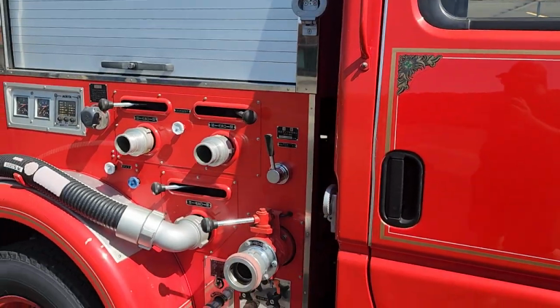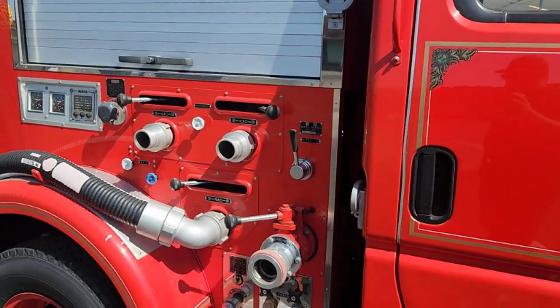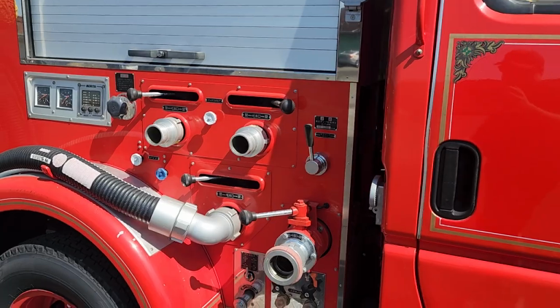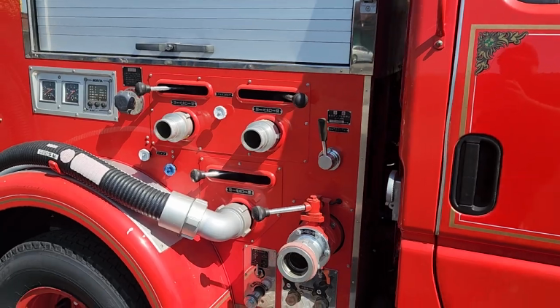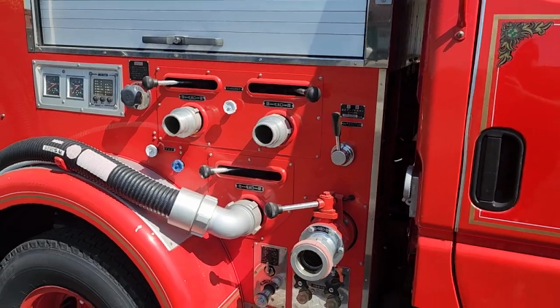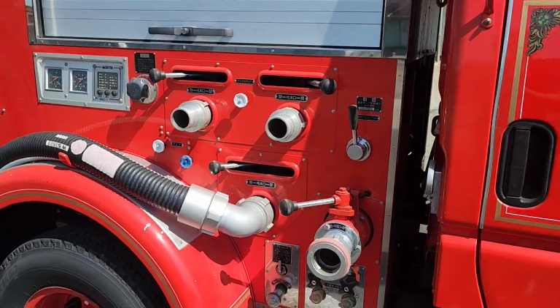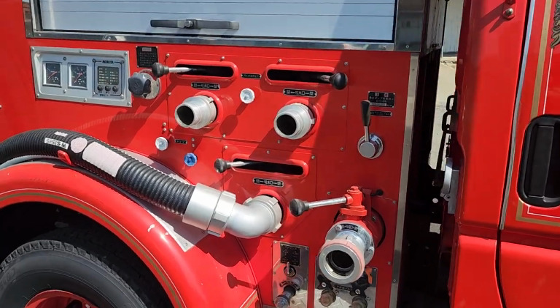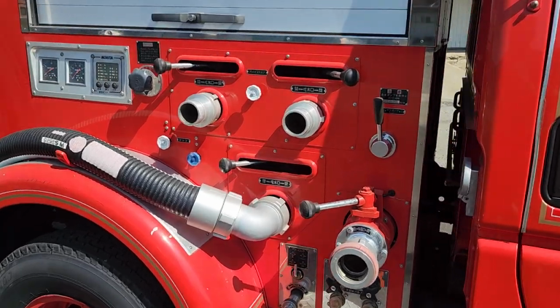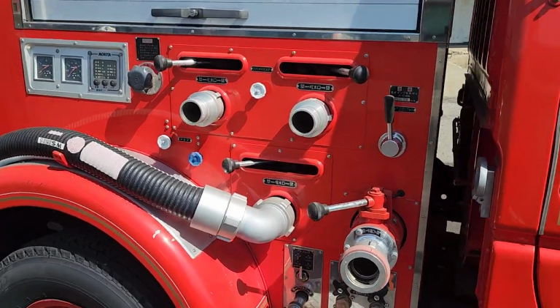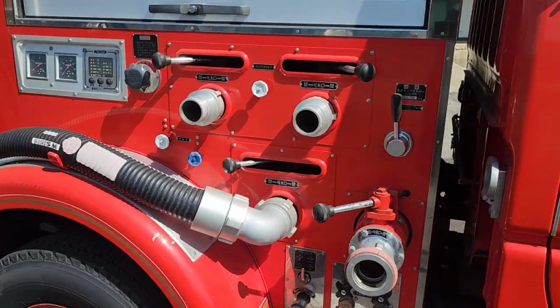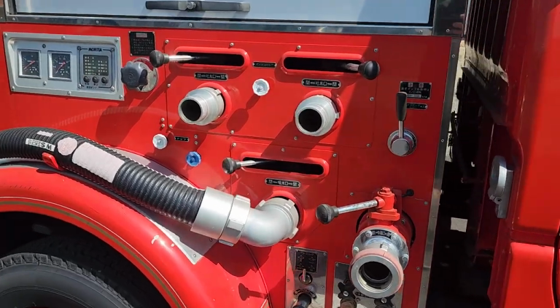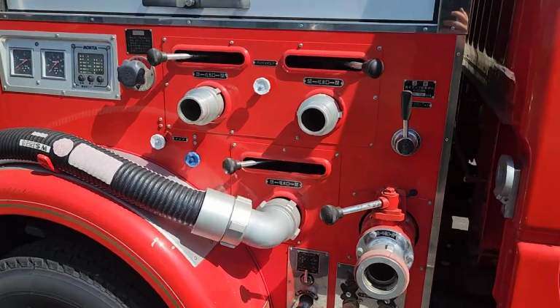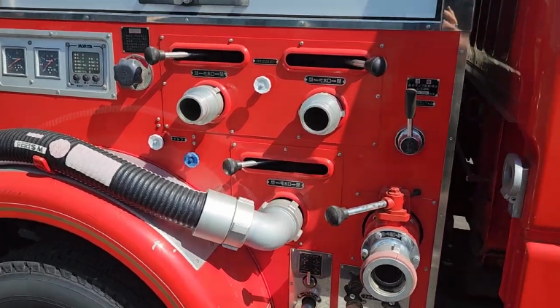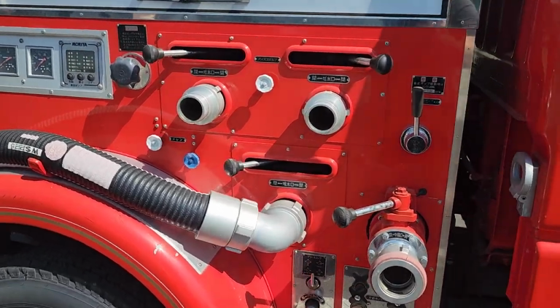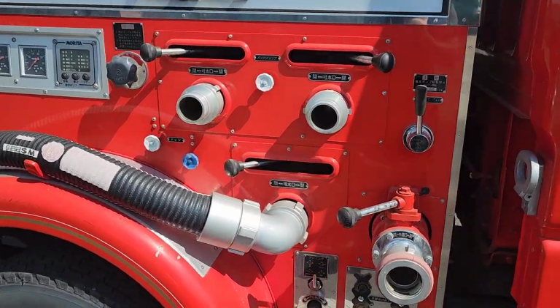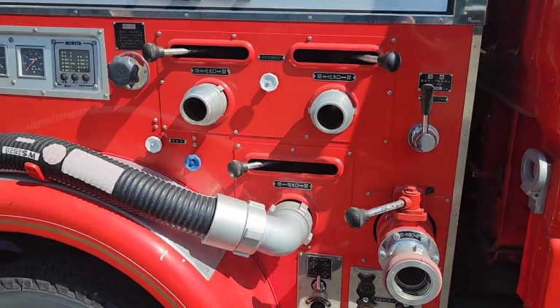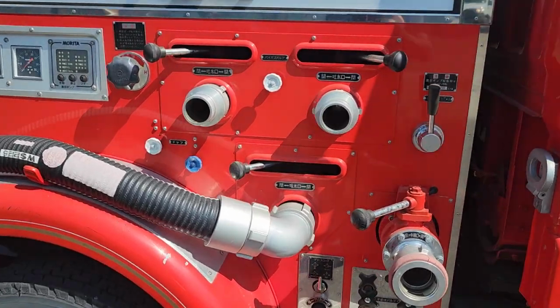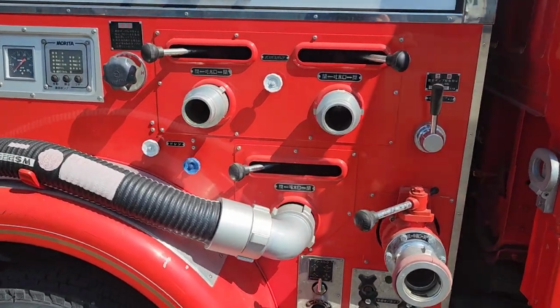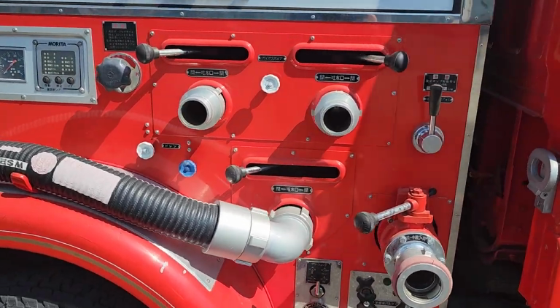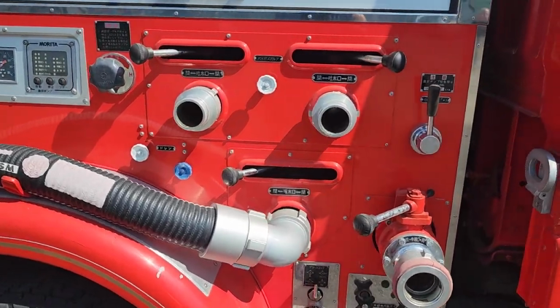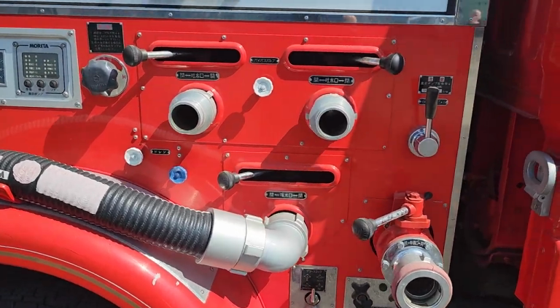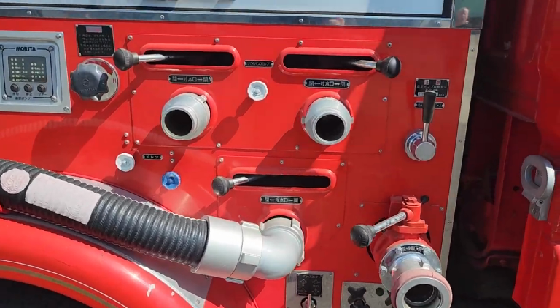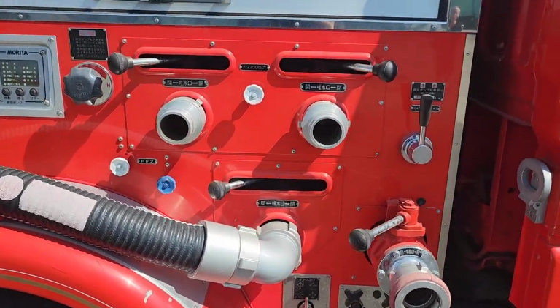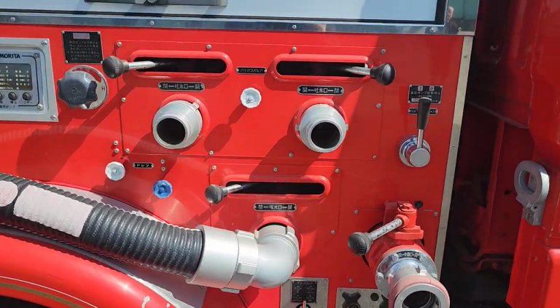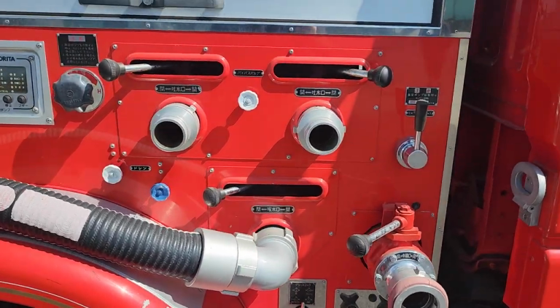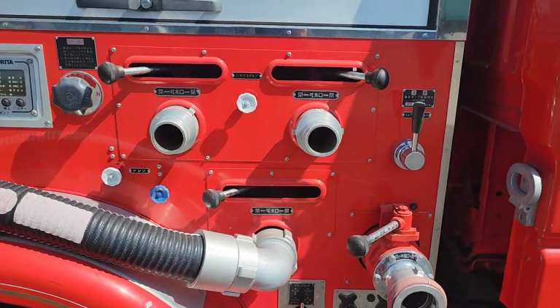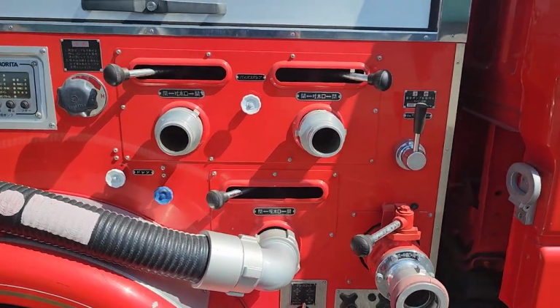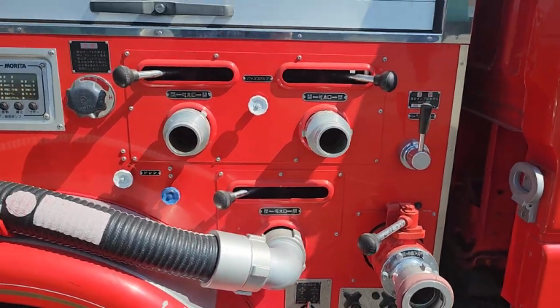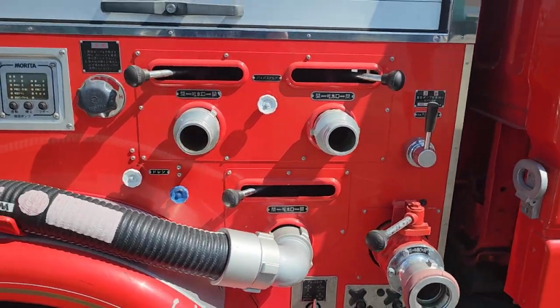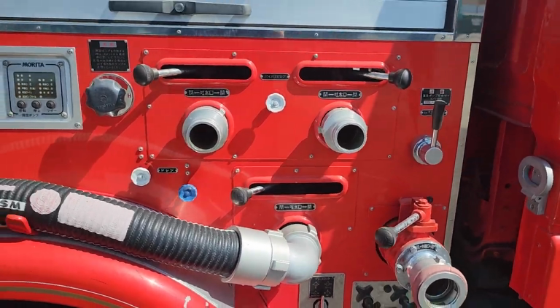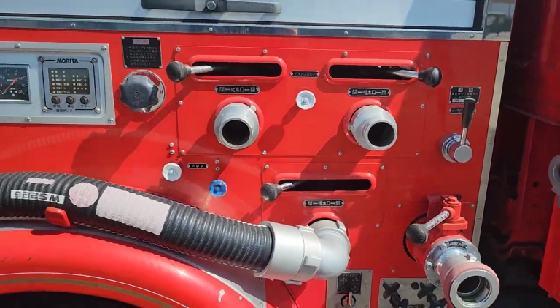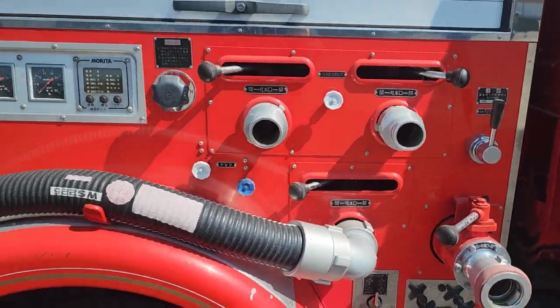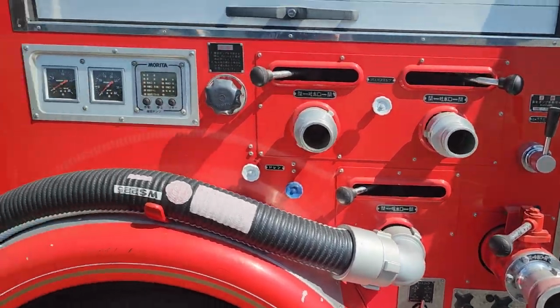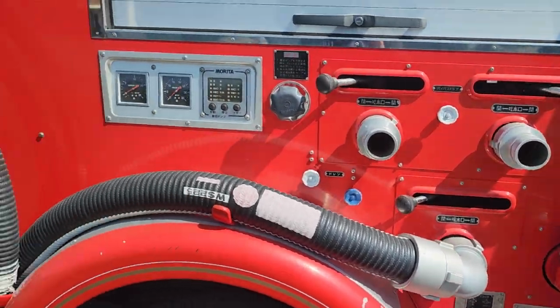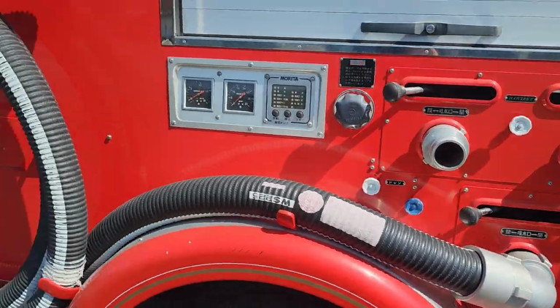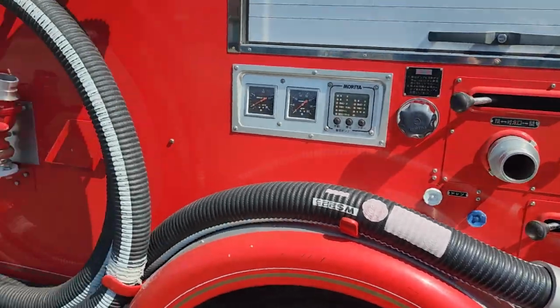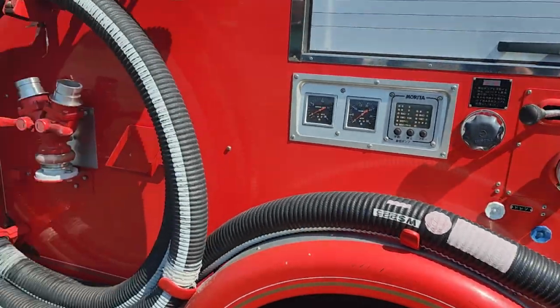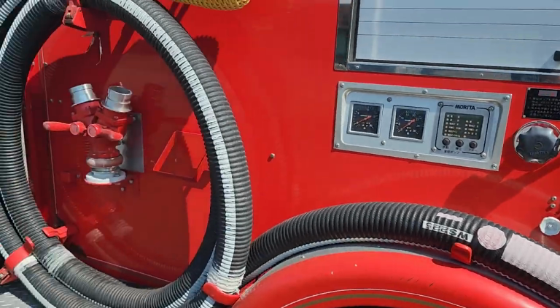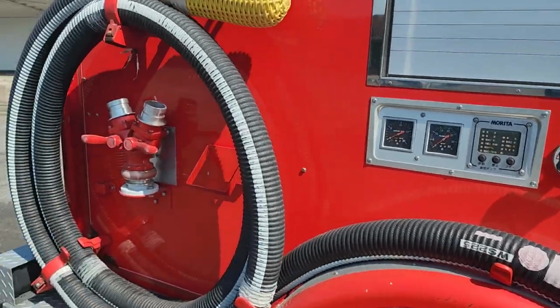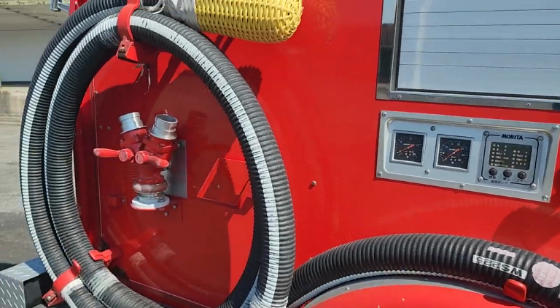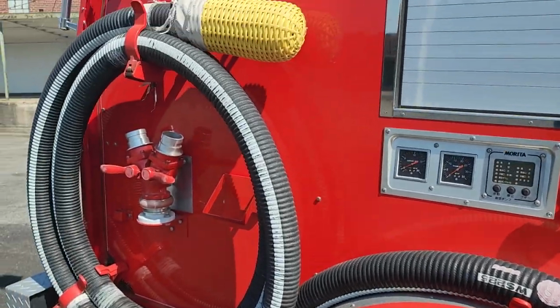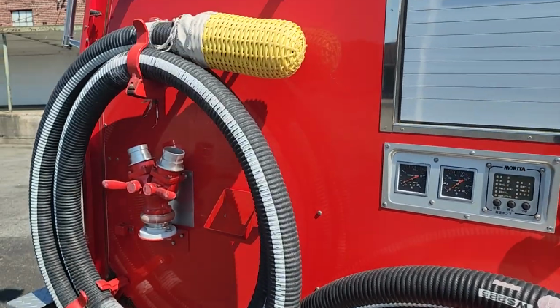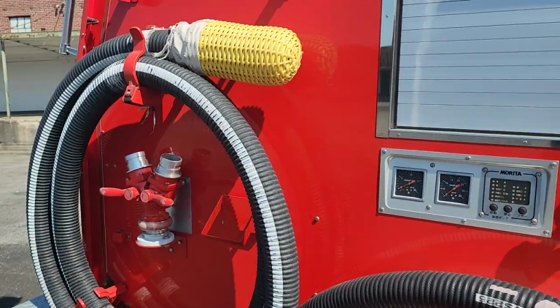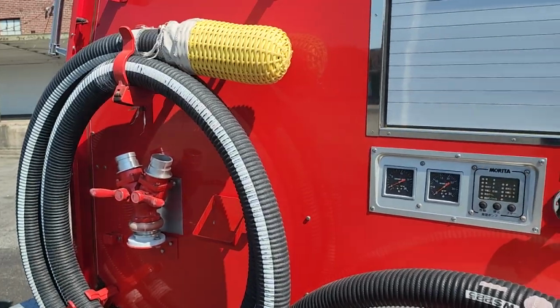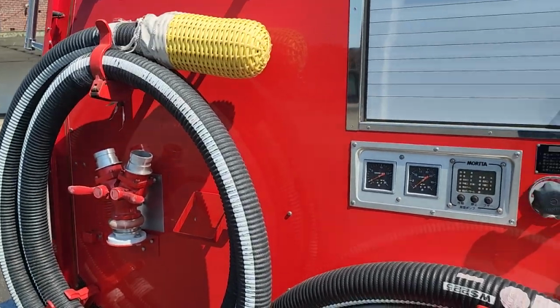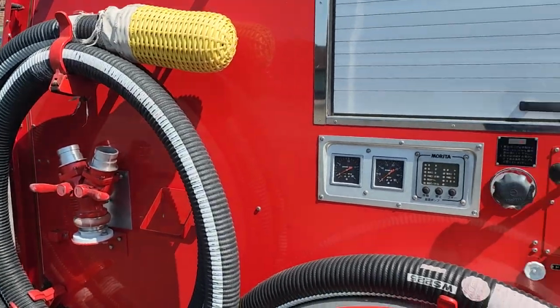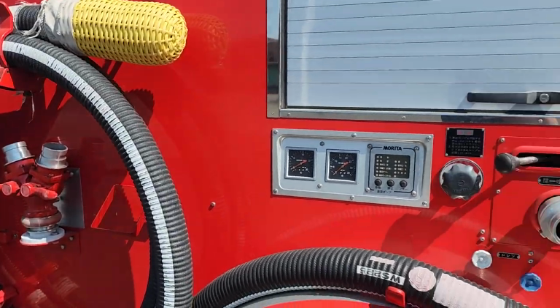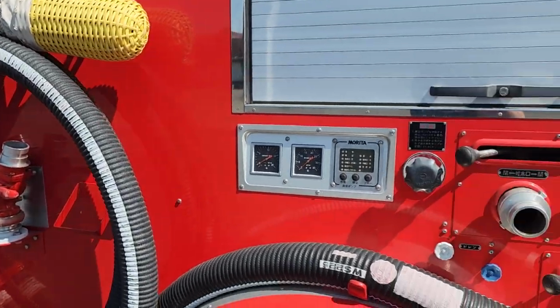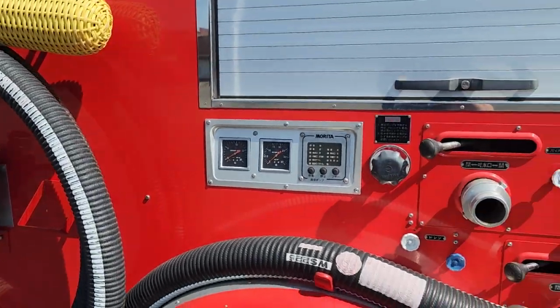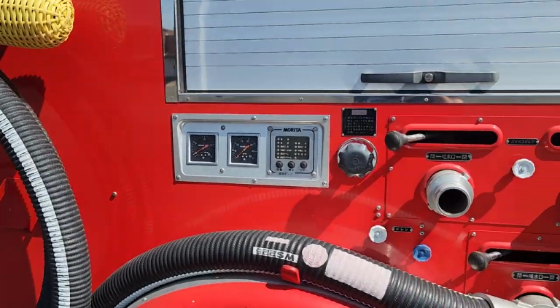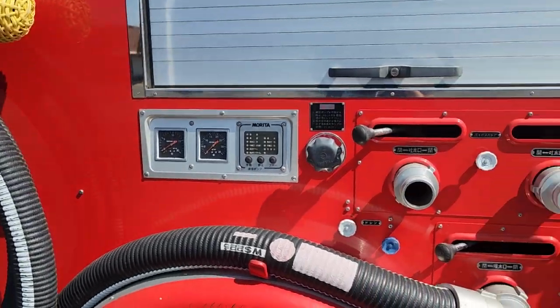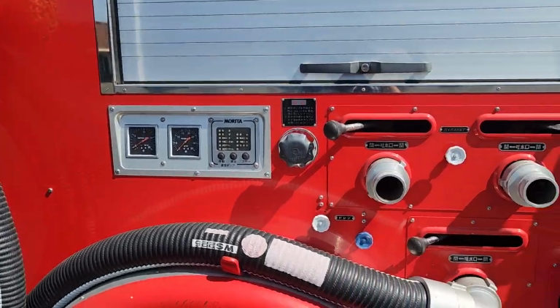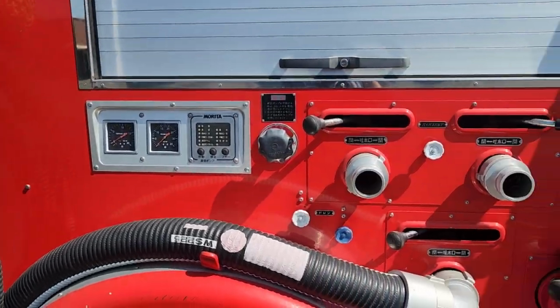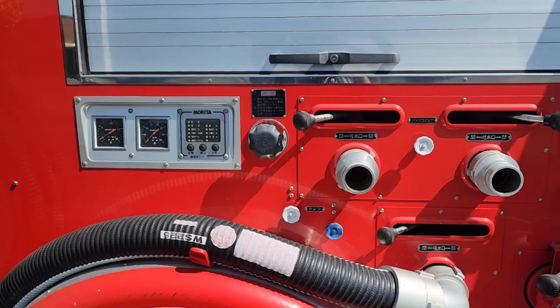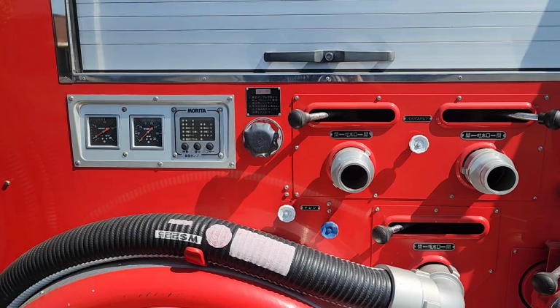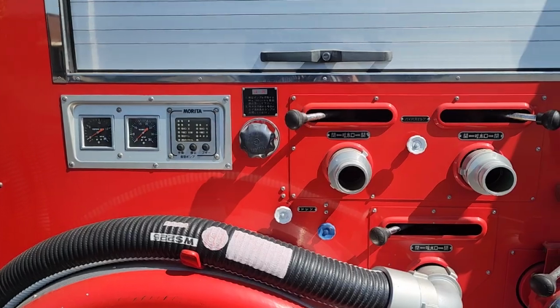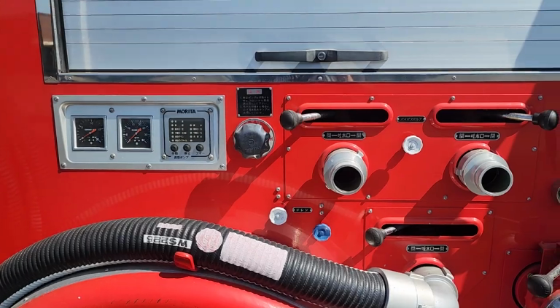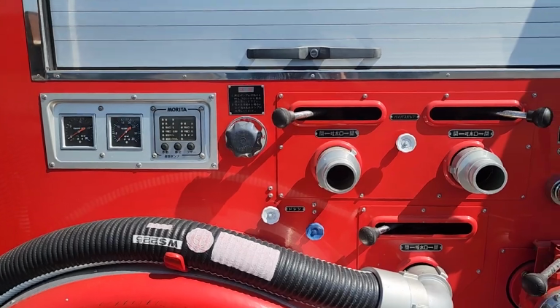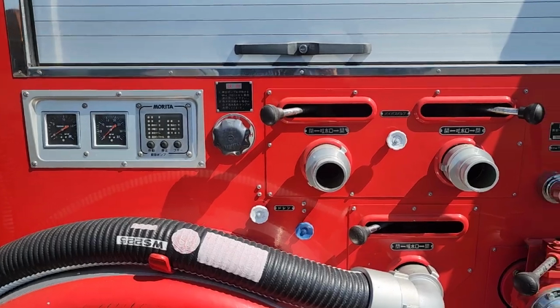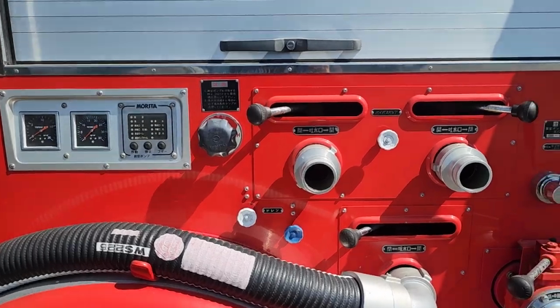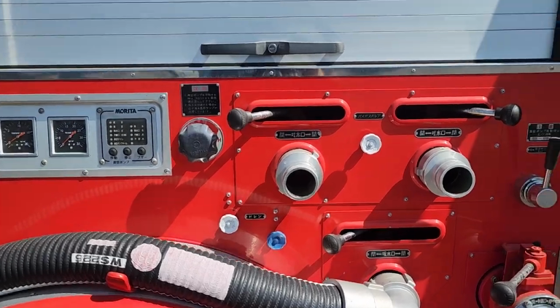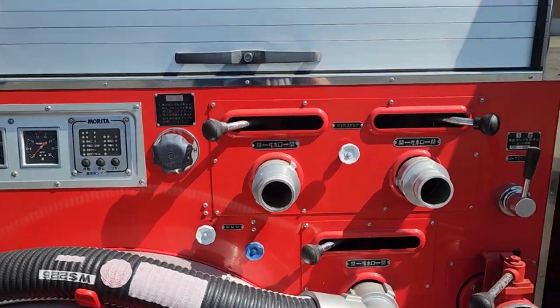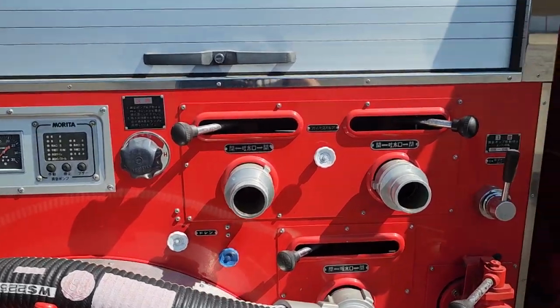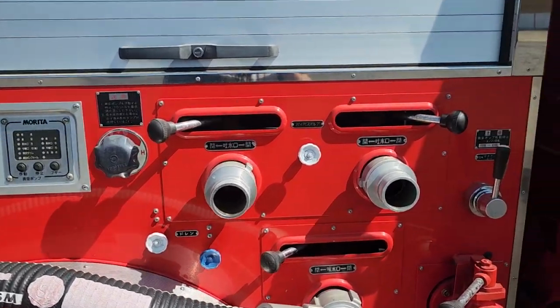Coming around here you've got all the pump equipment, which we go over a little bit in the pump video.